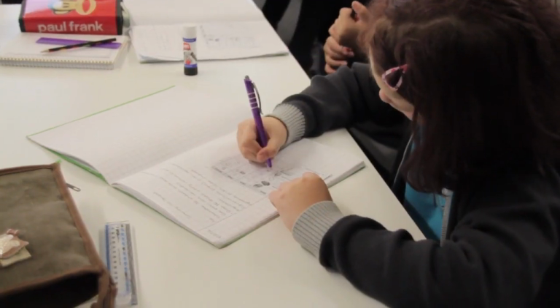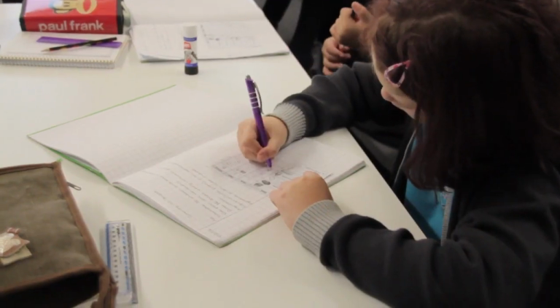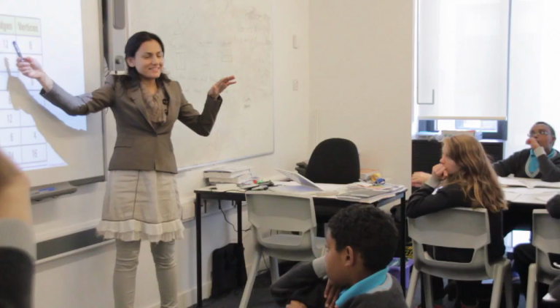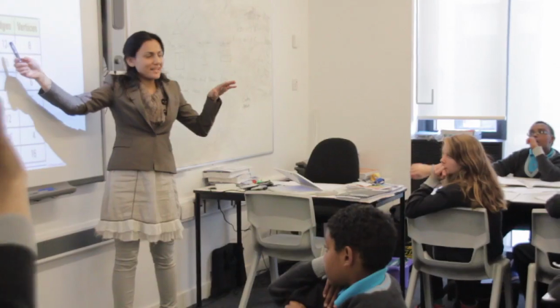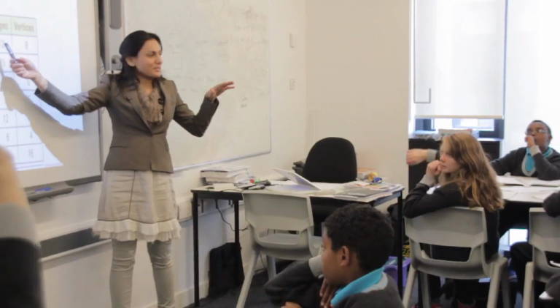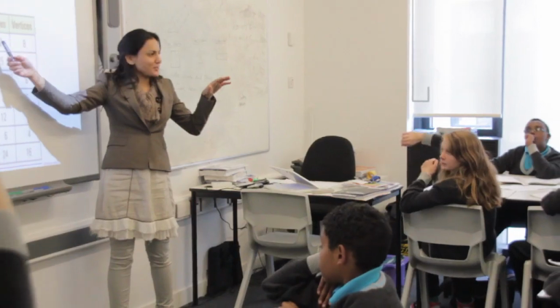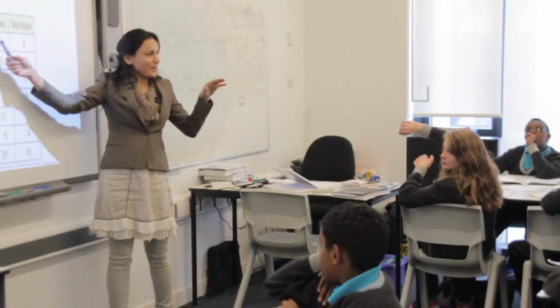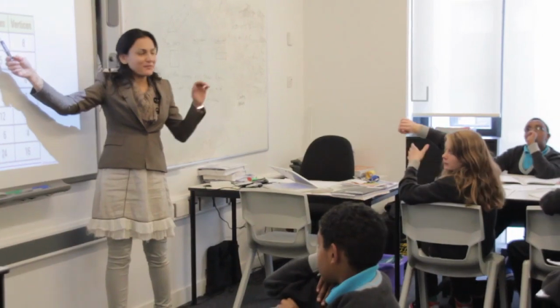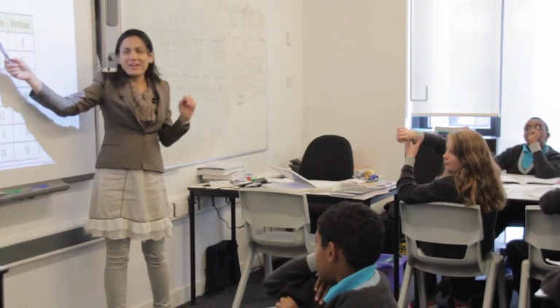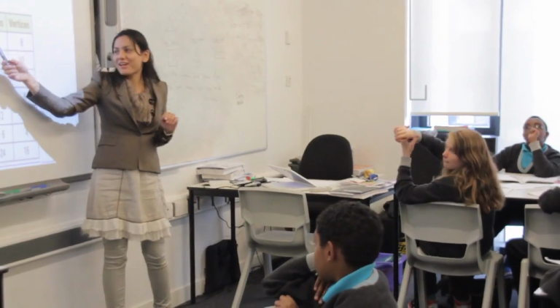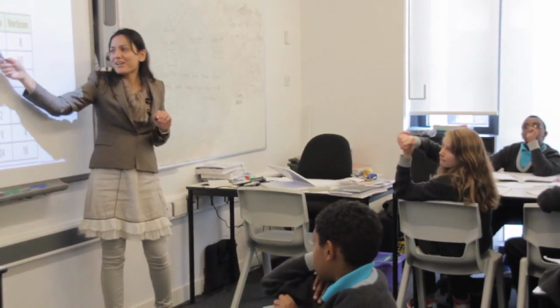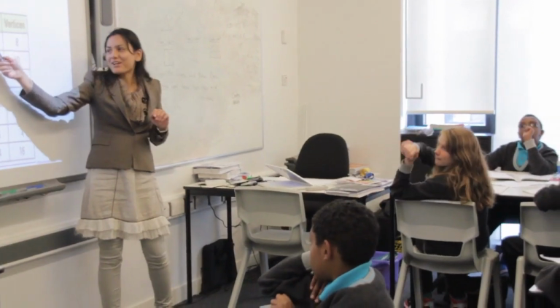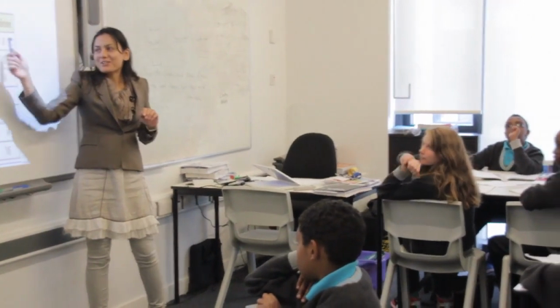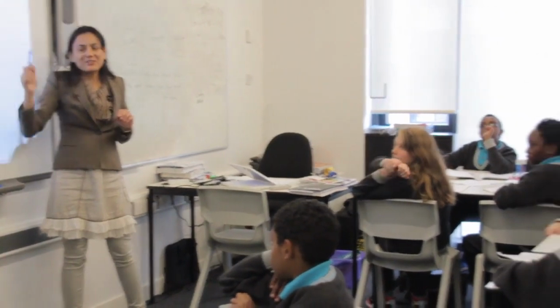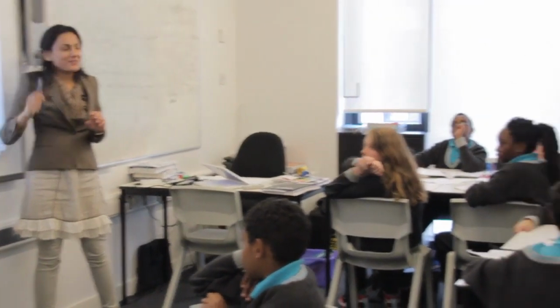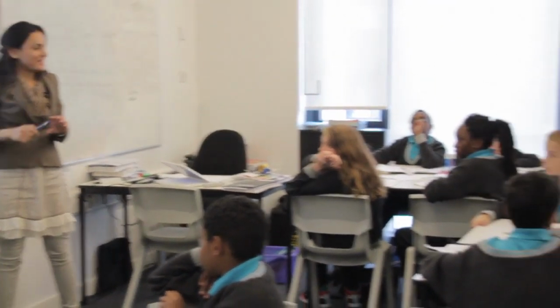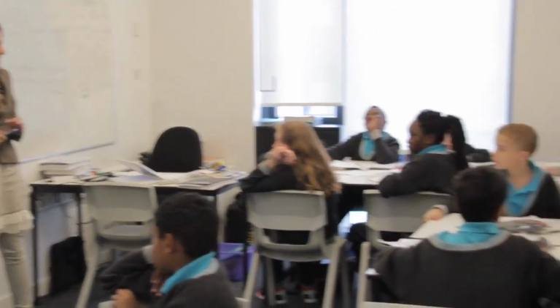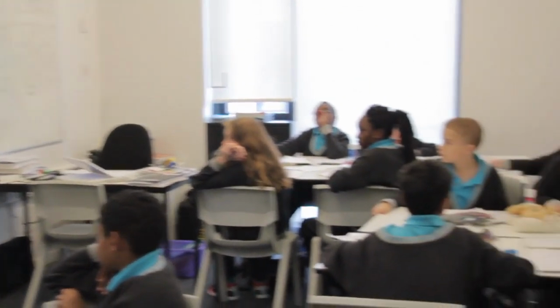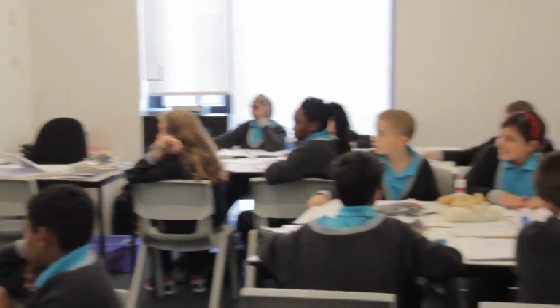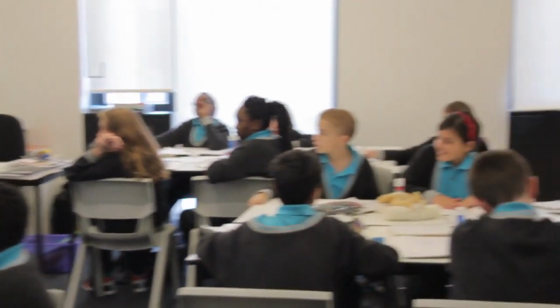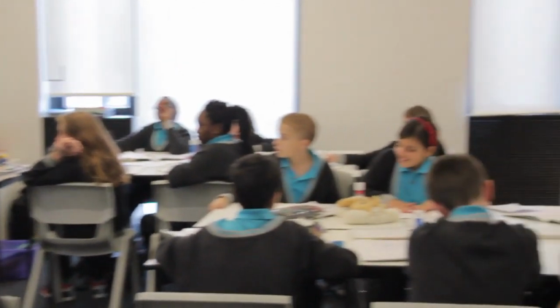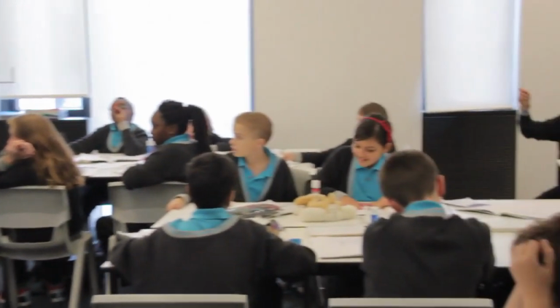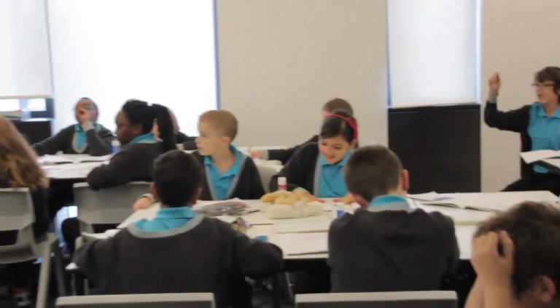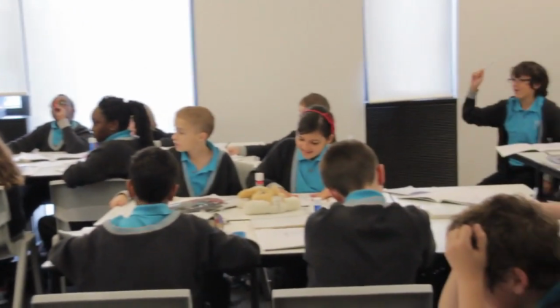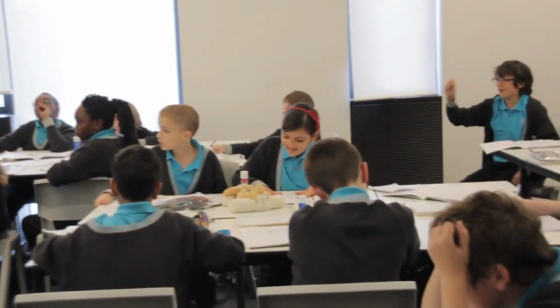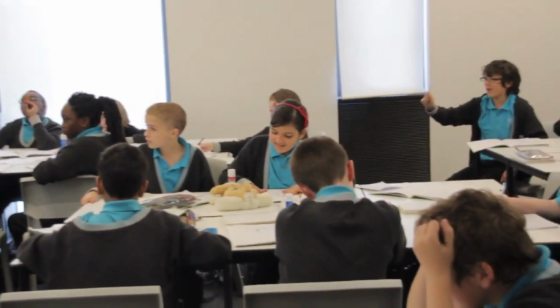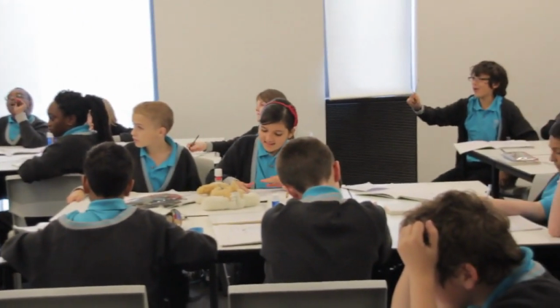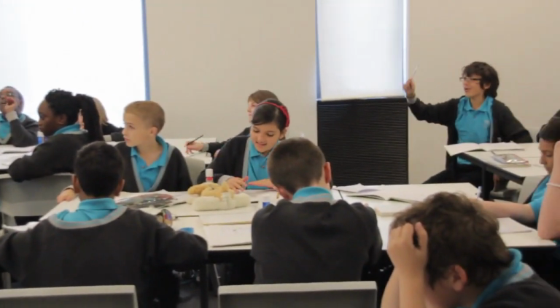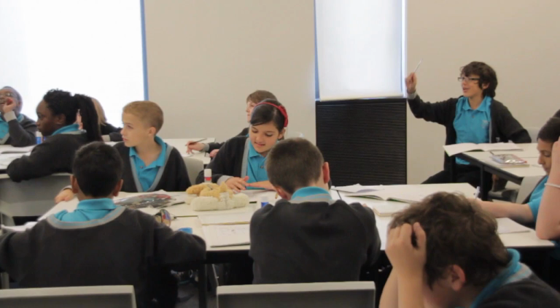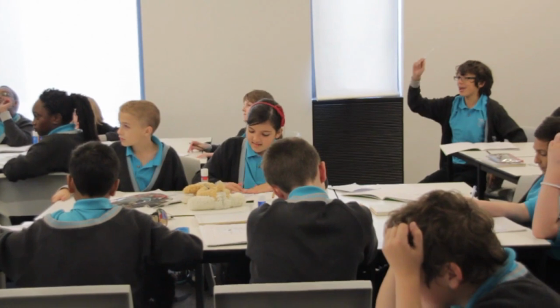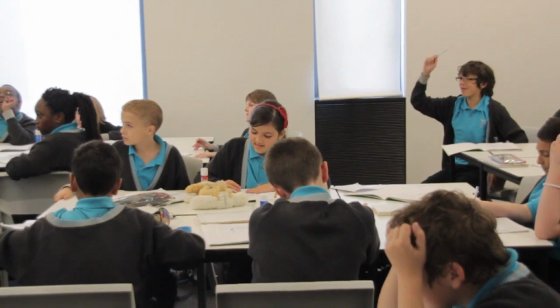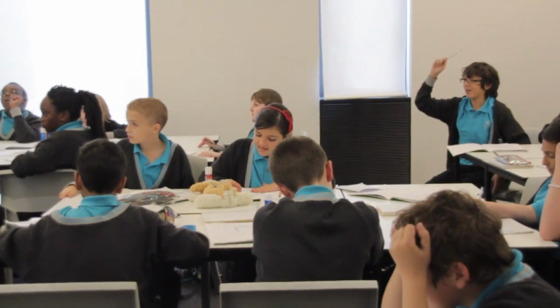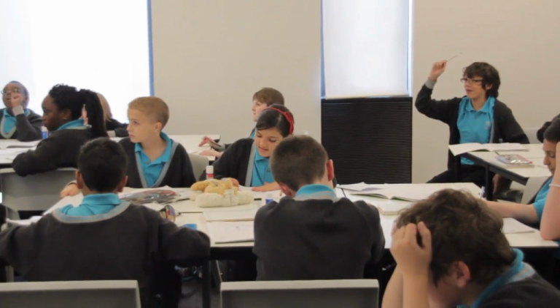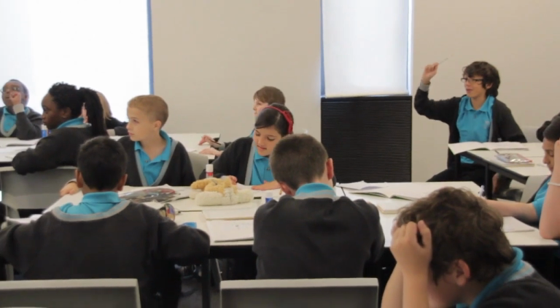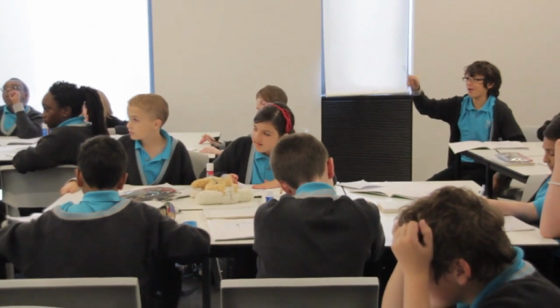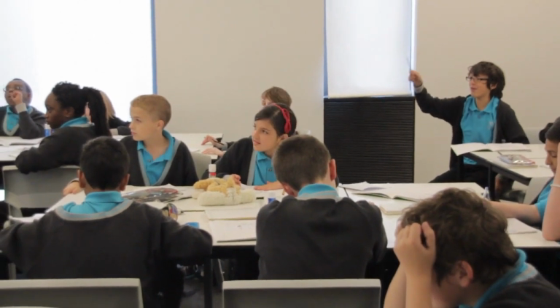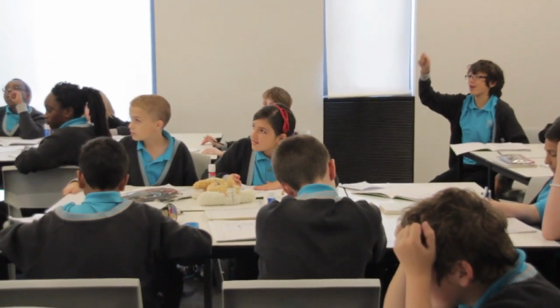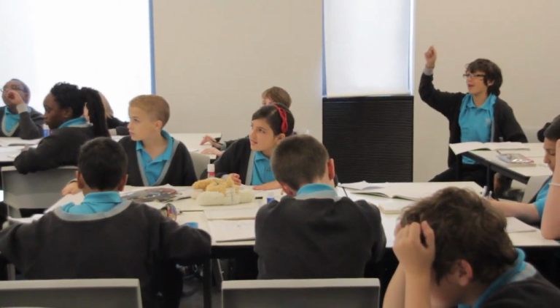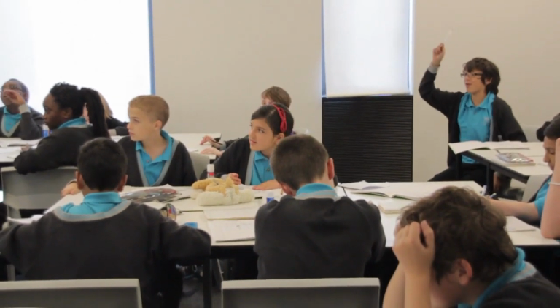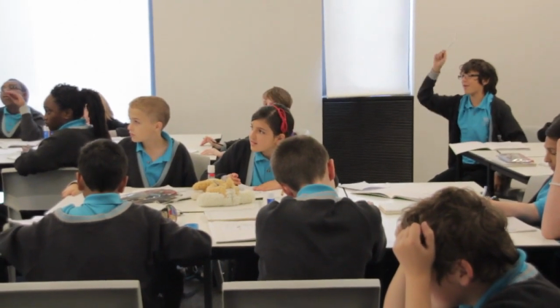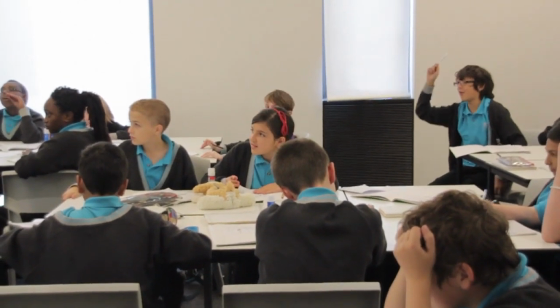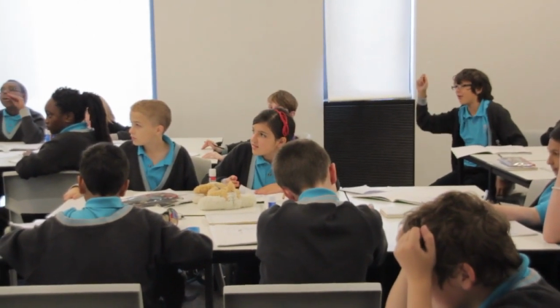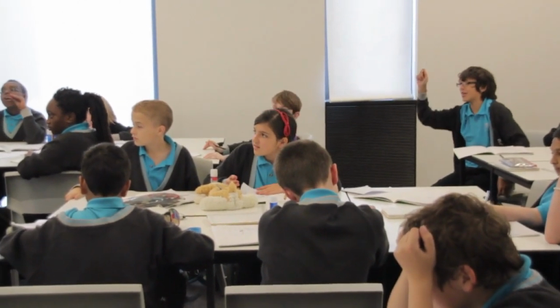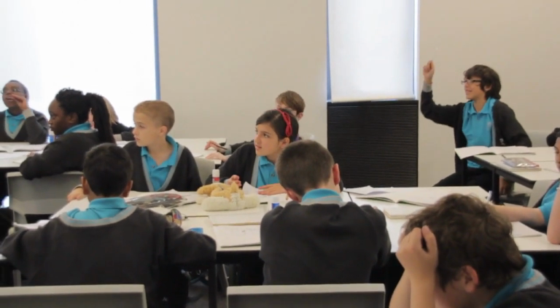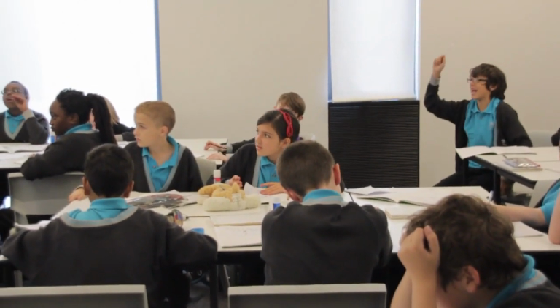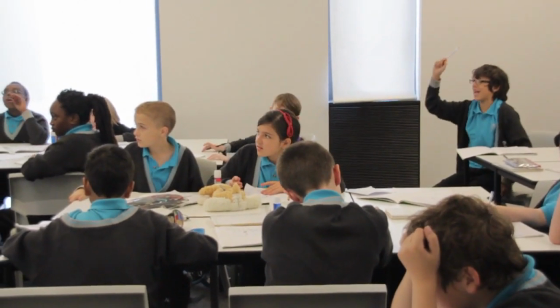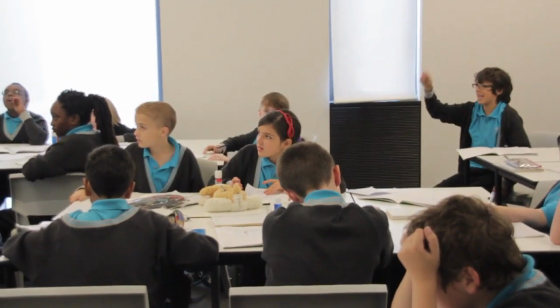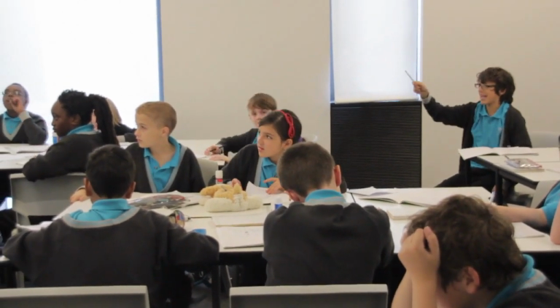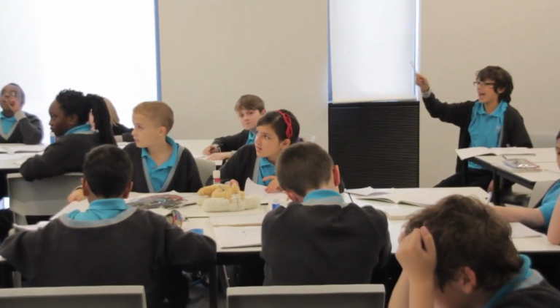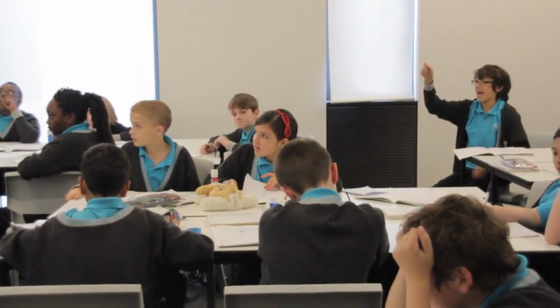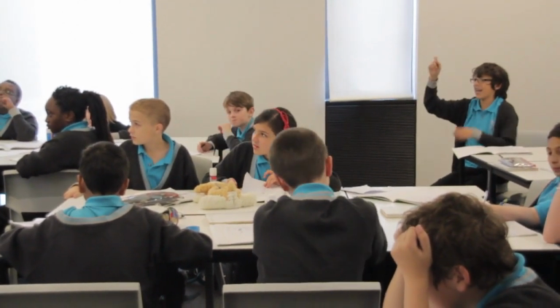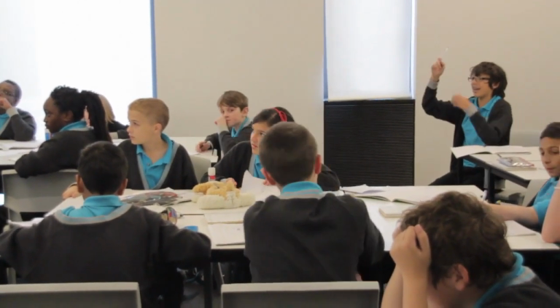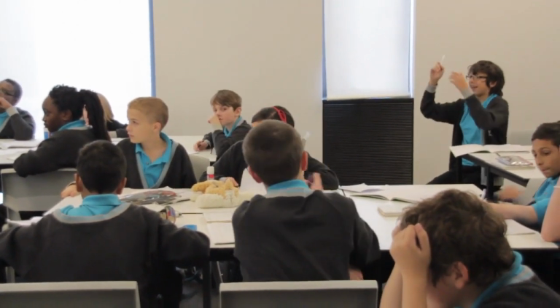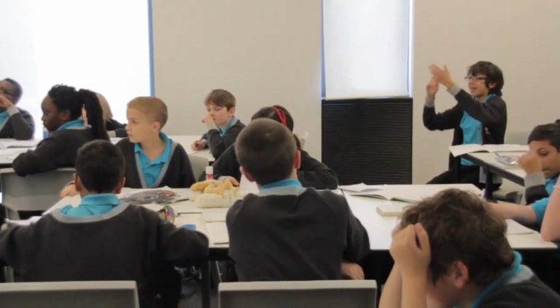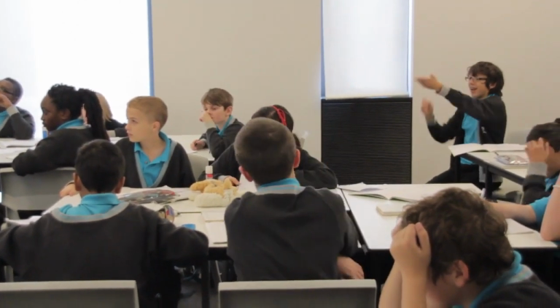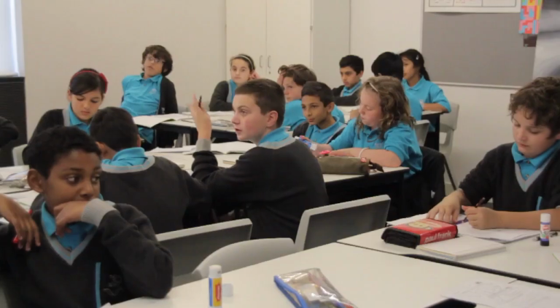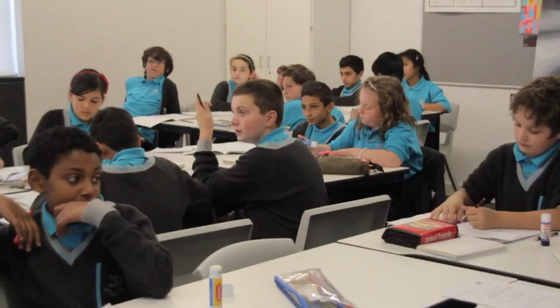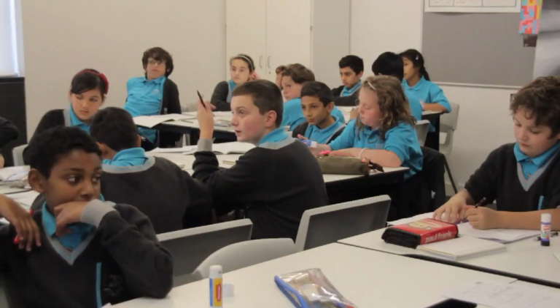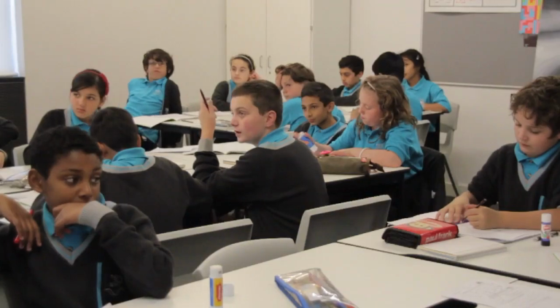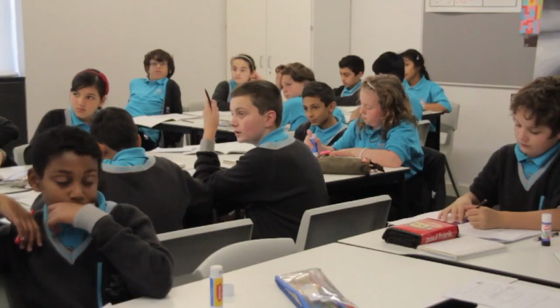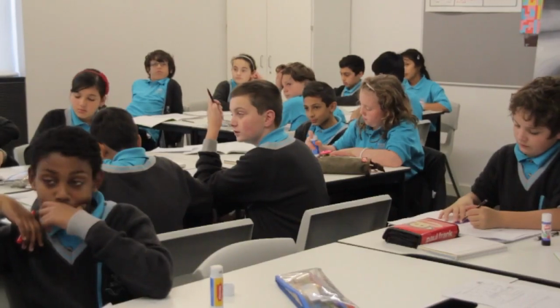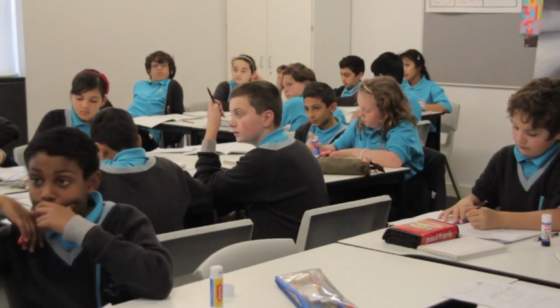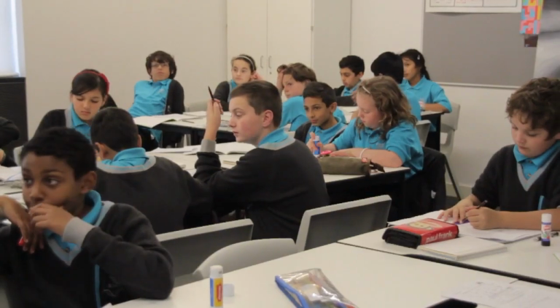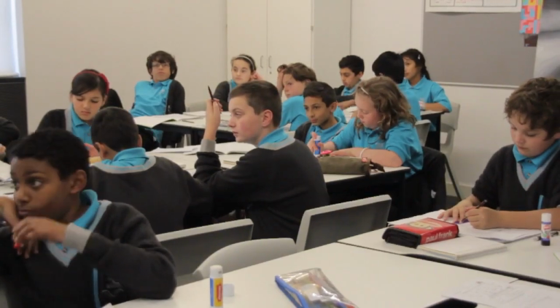6 take away 2 is 4. 12 take 24 is... Brilliant!